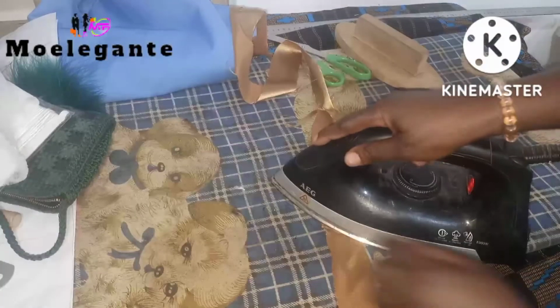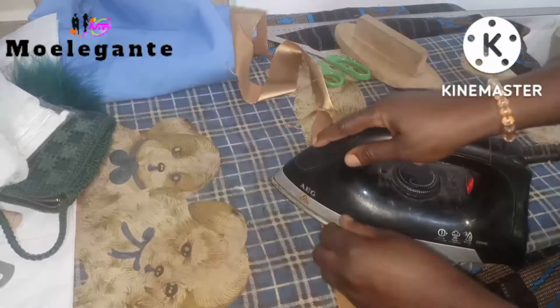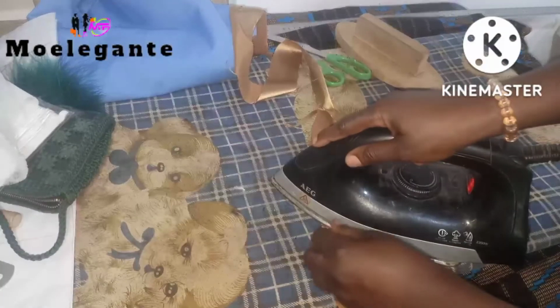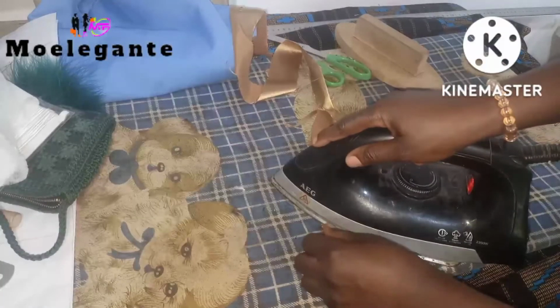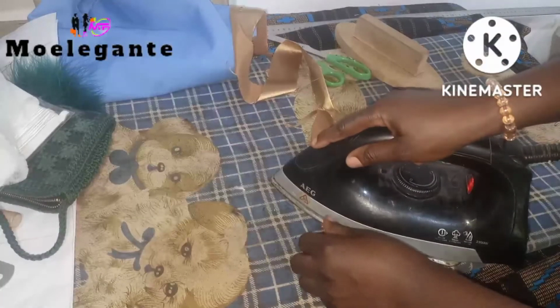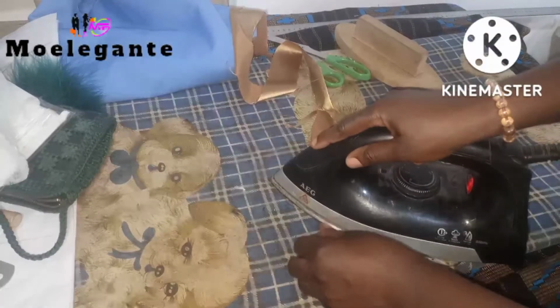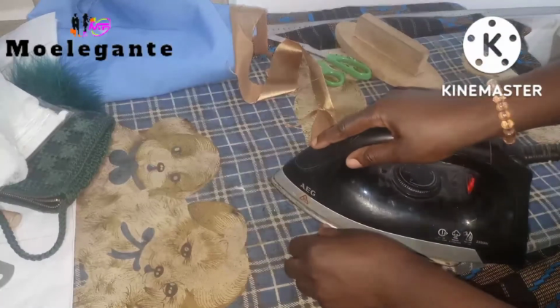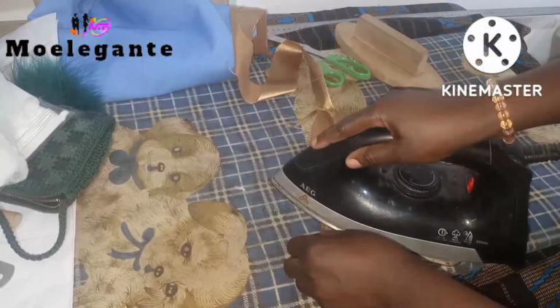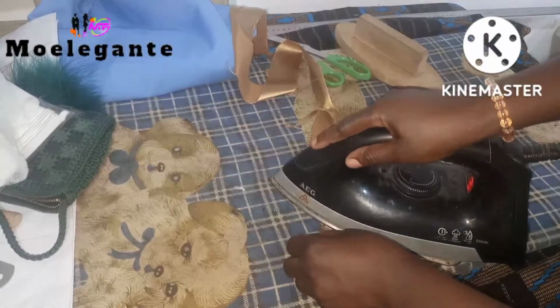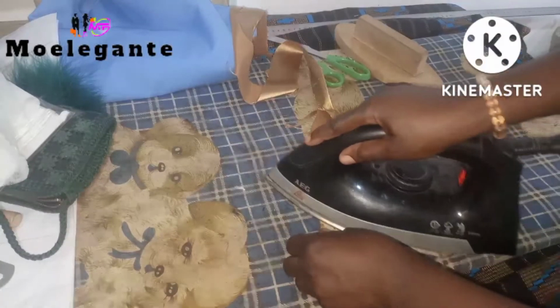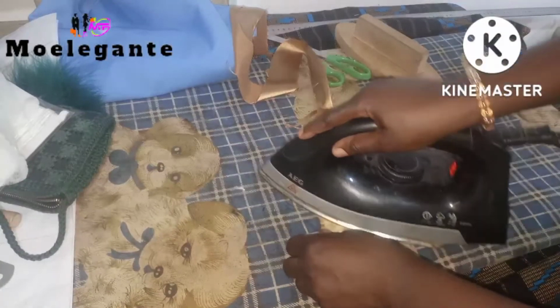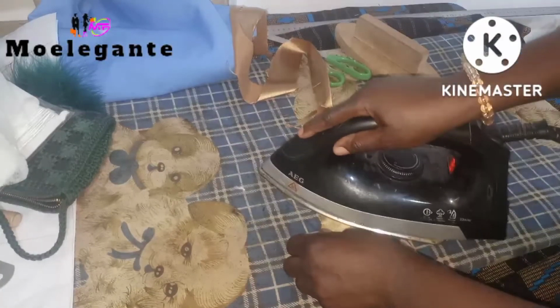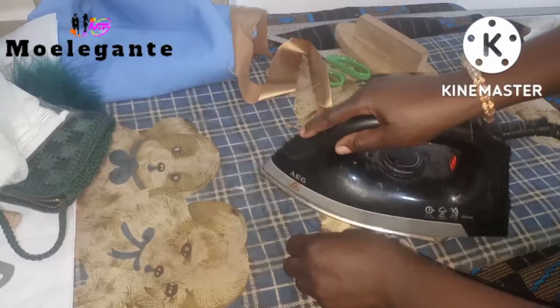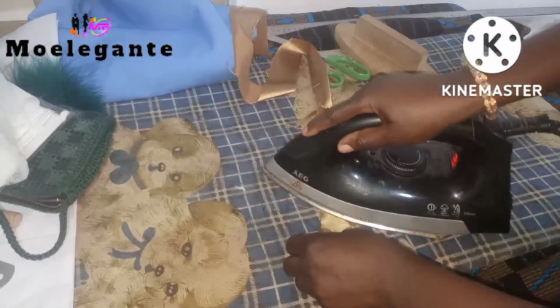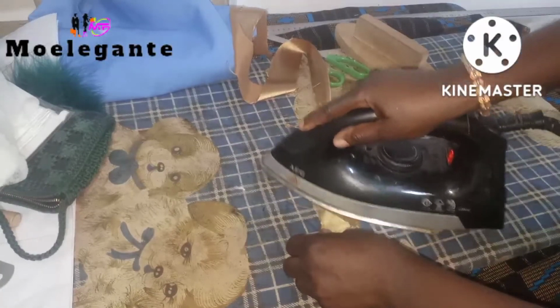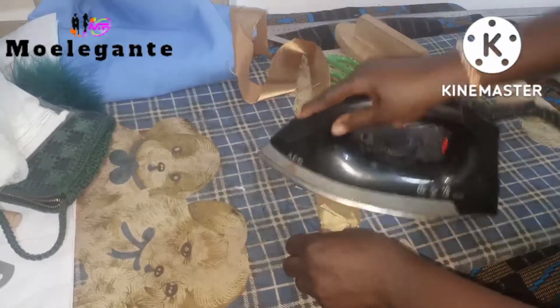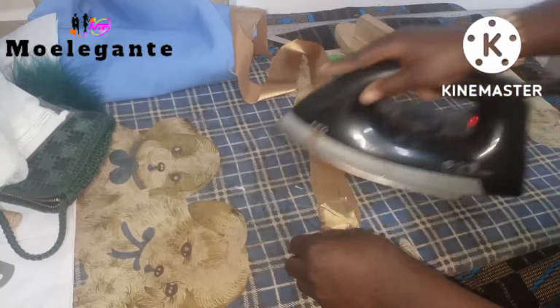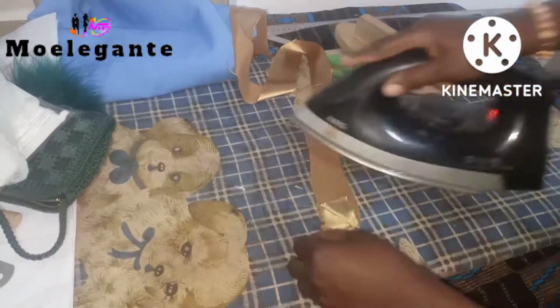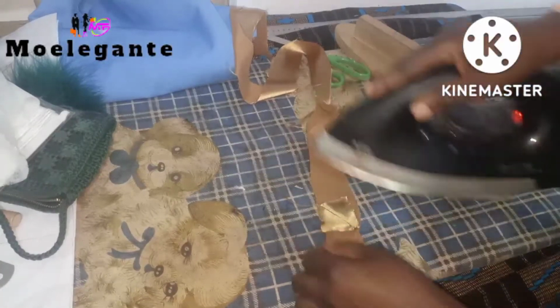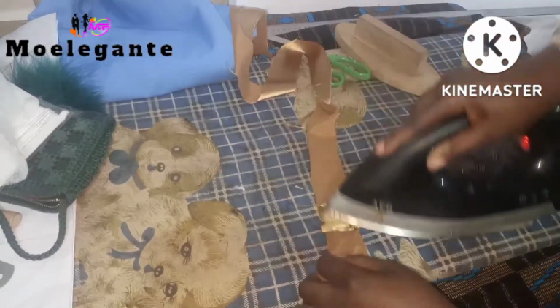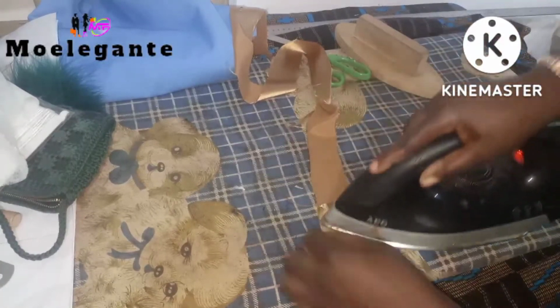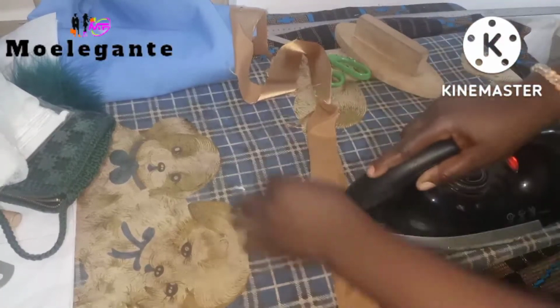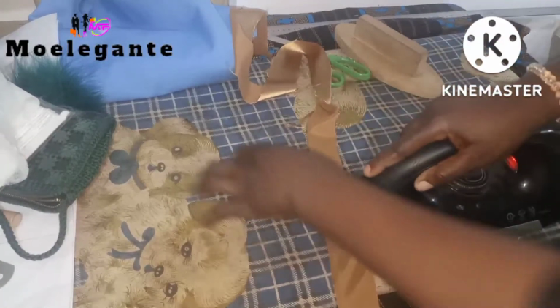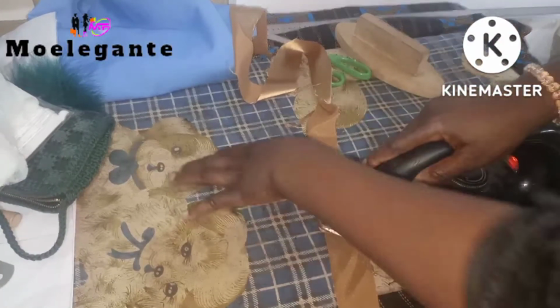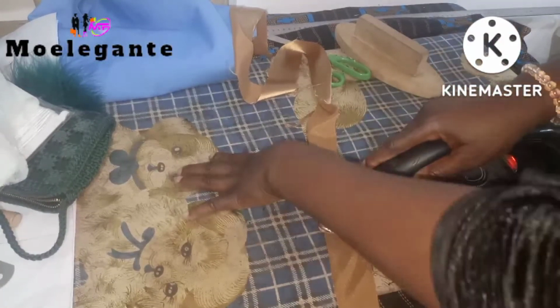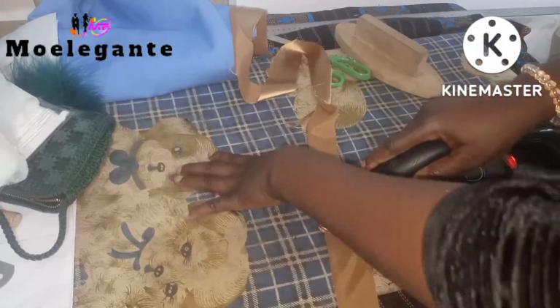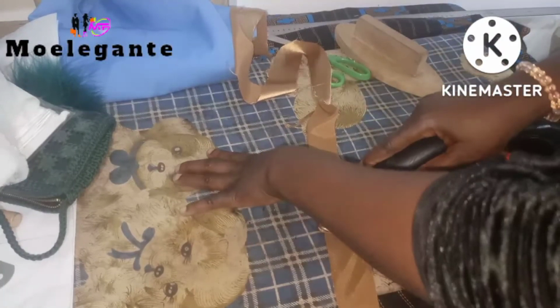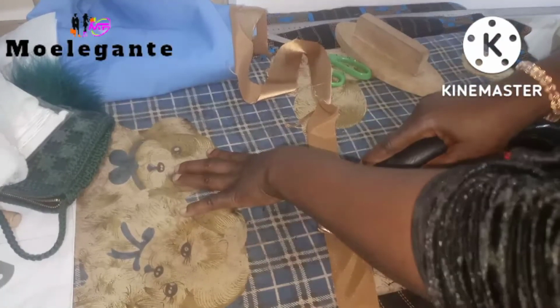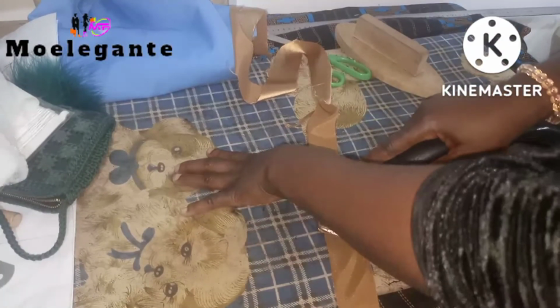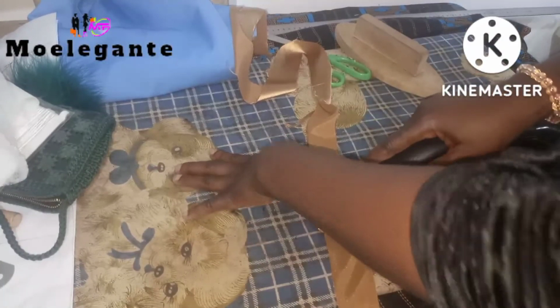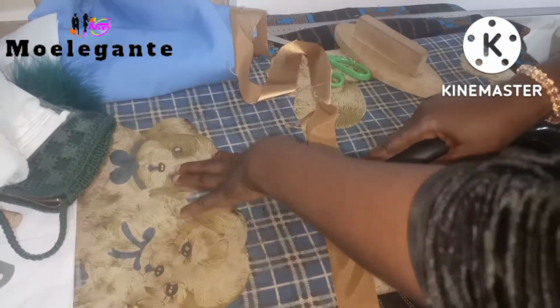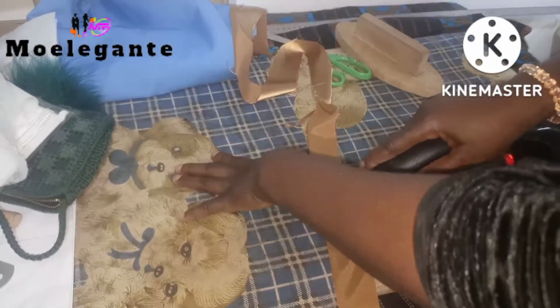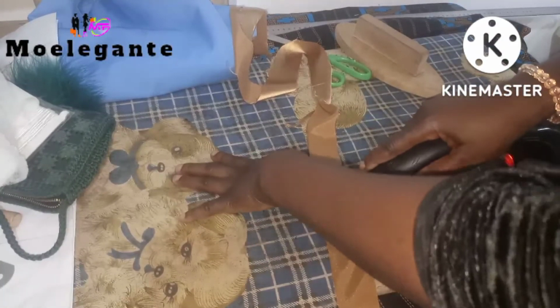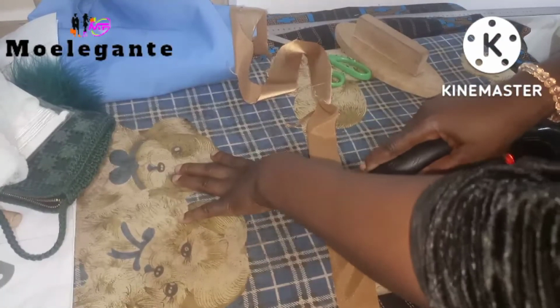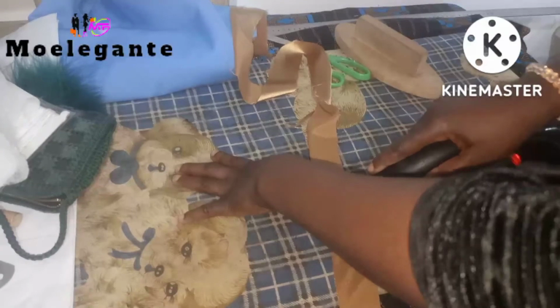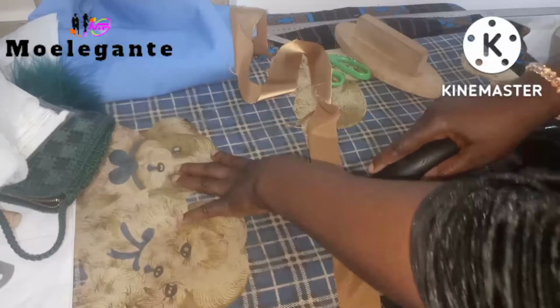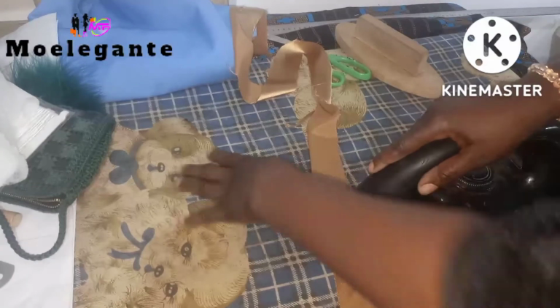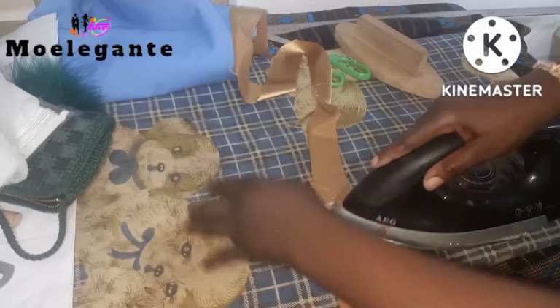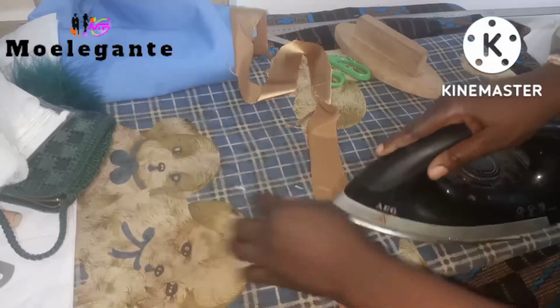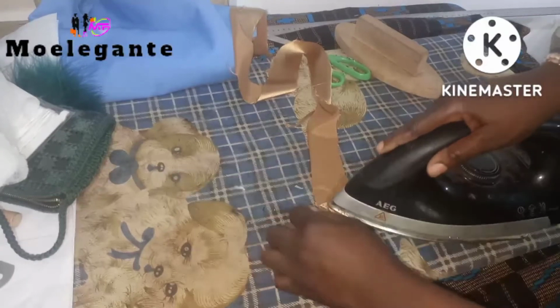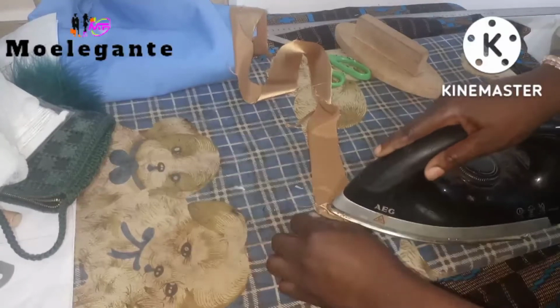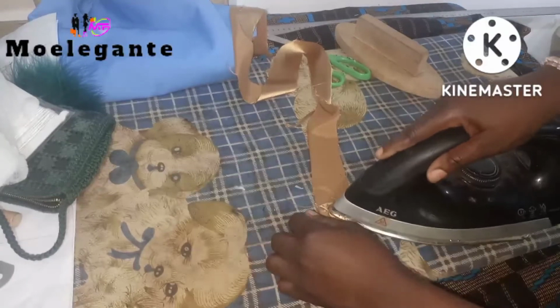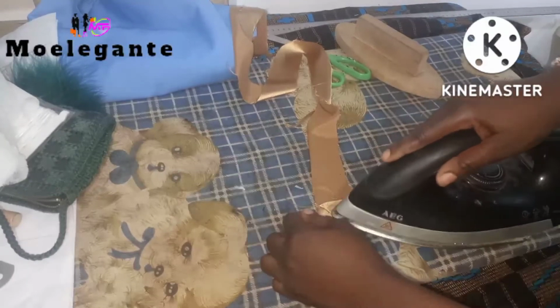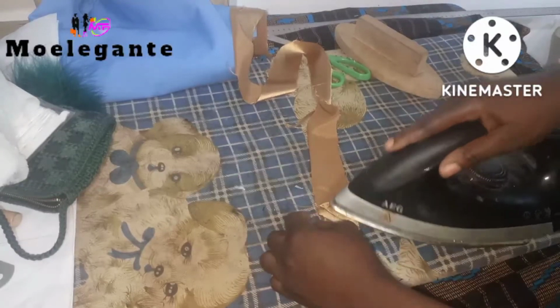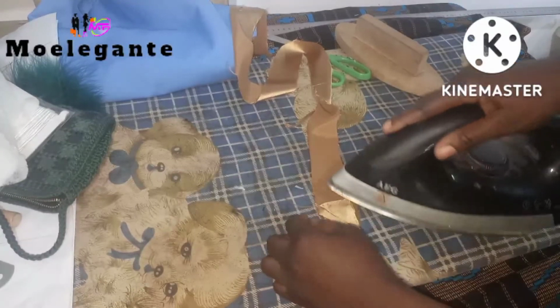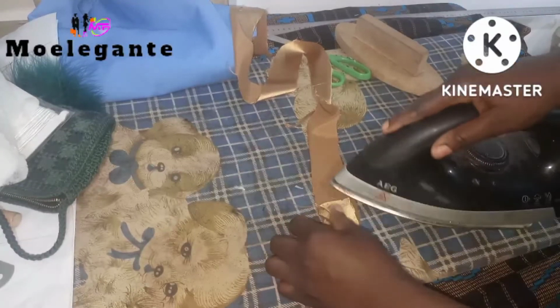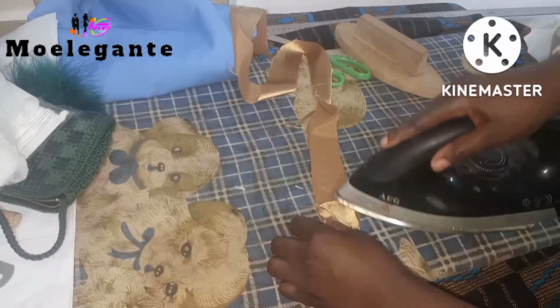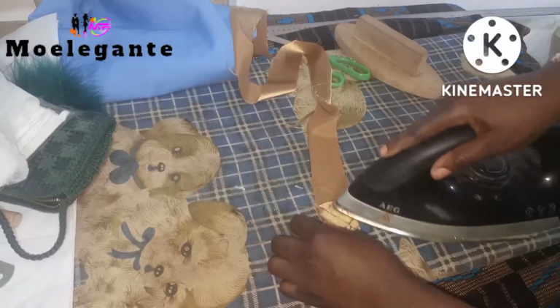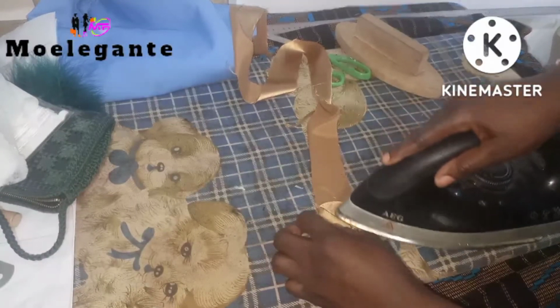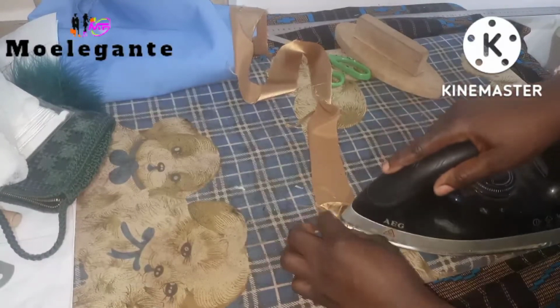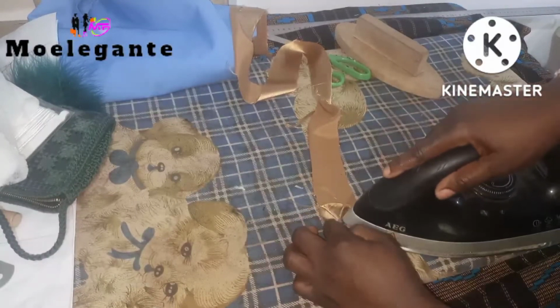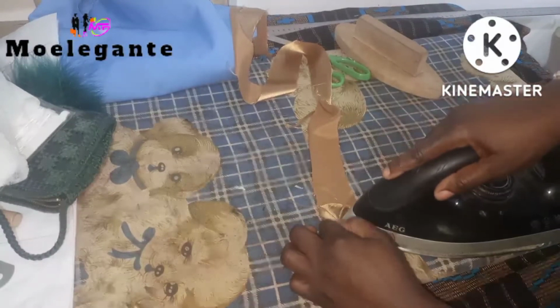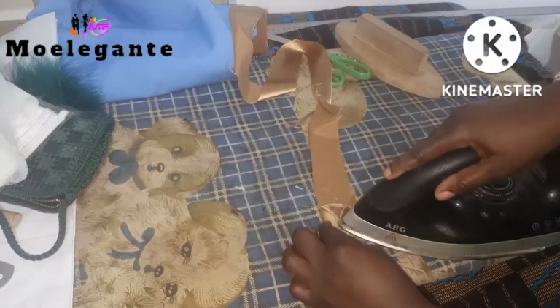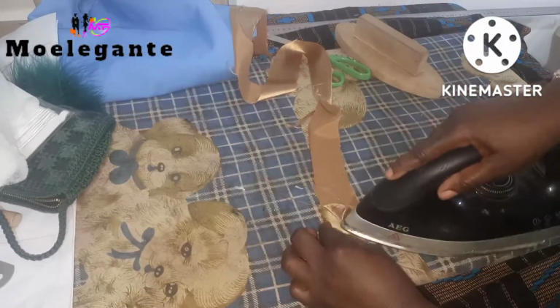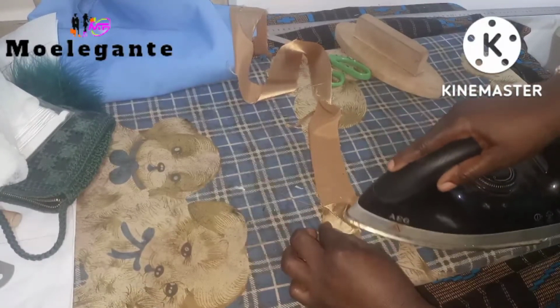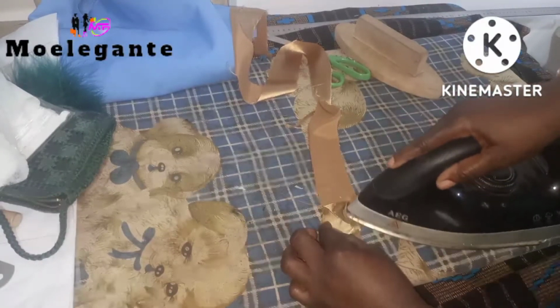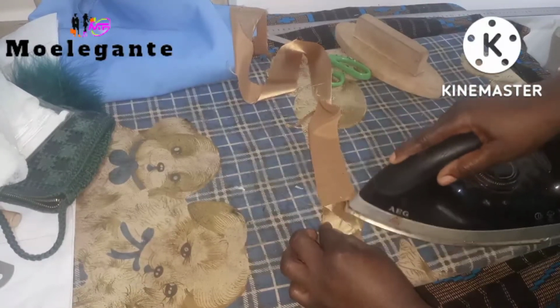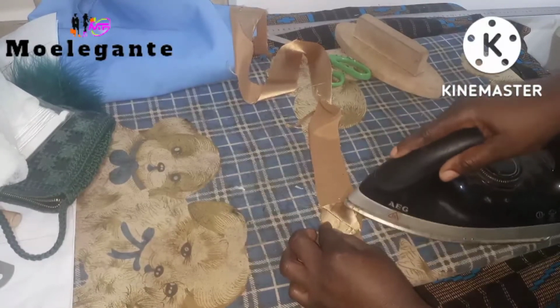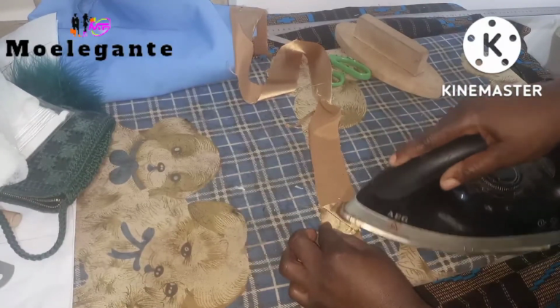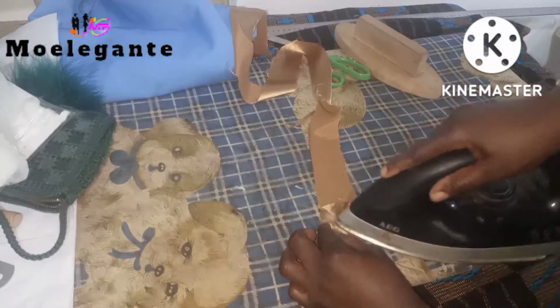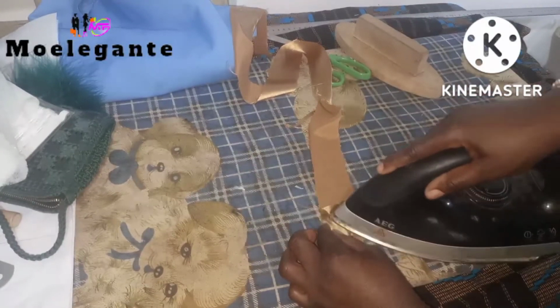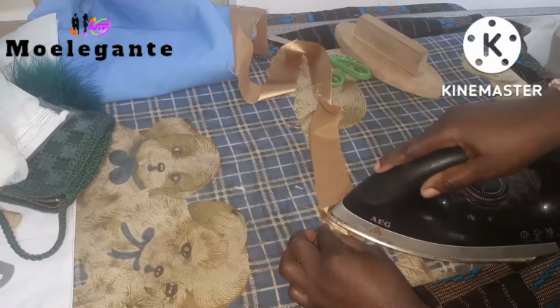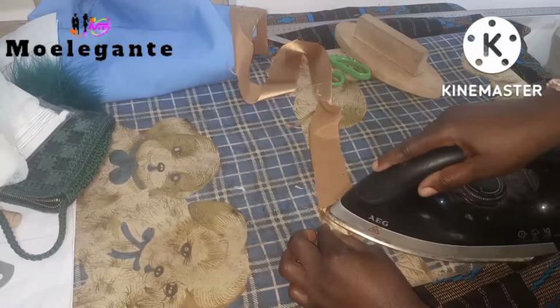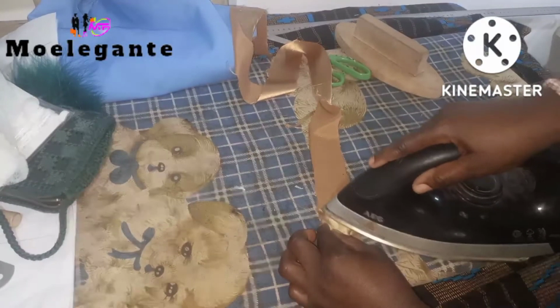I took it to my iron table and gave it a nice press. You can see that I have now trimmed off the excess.